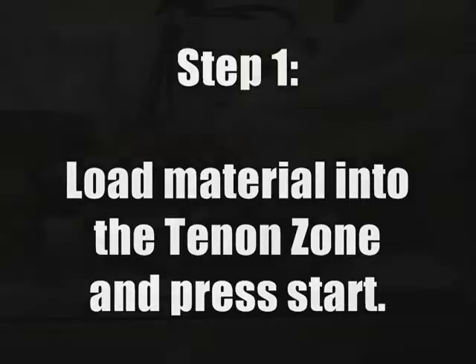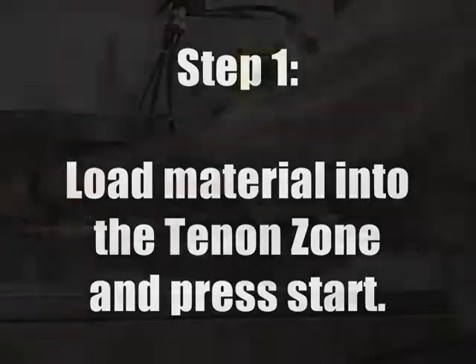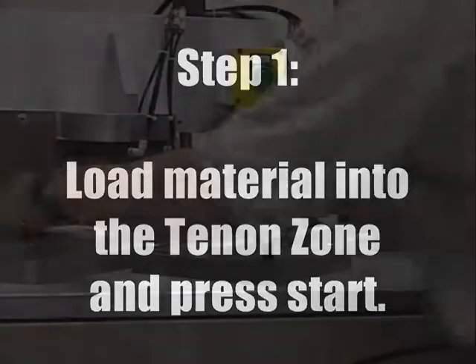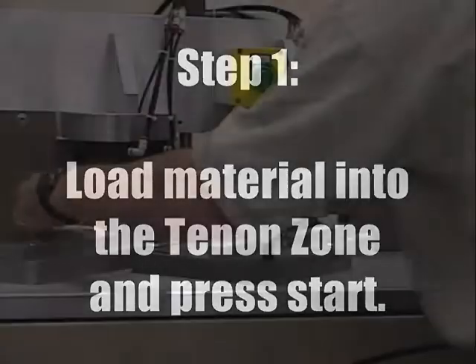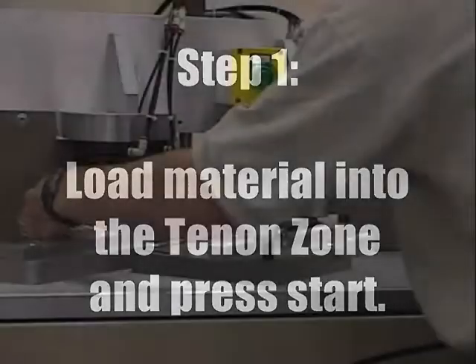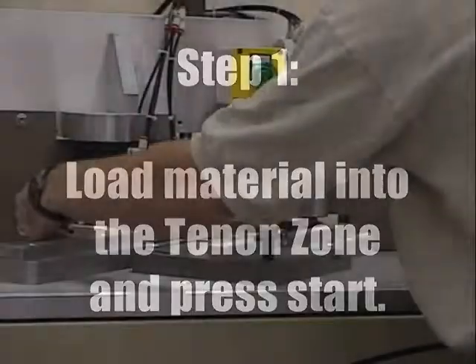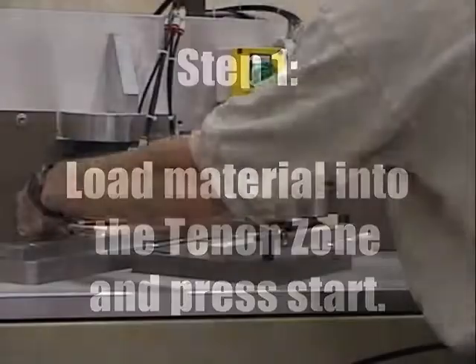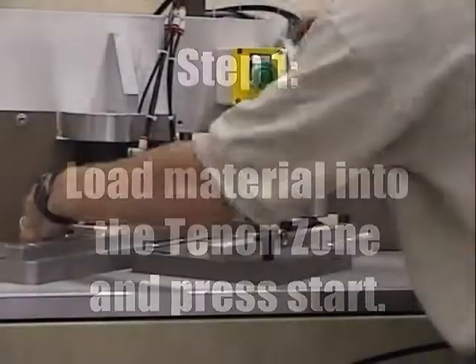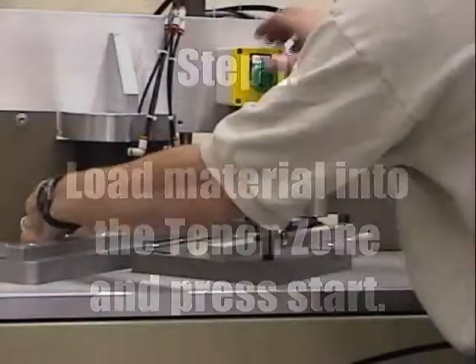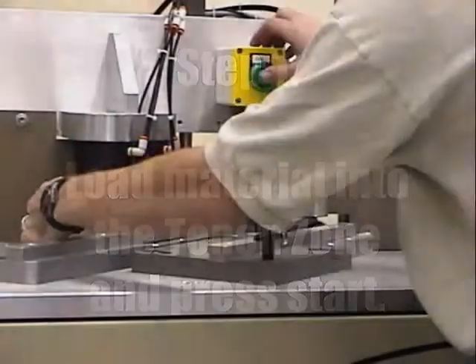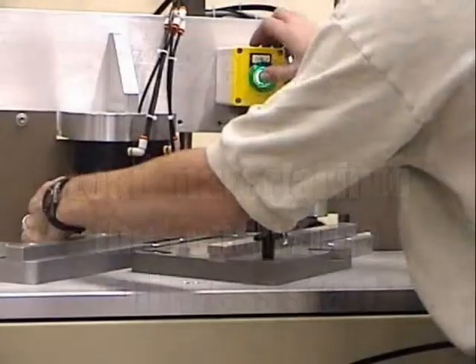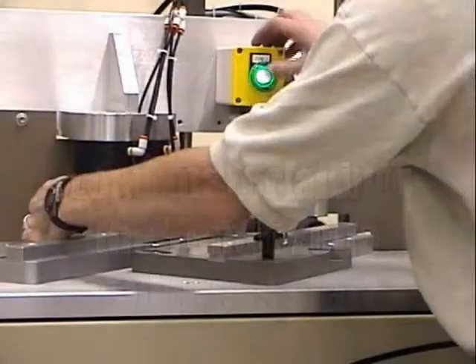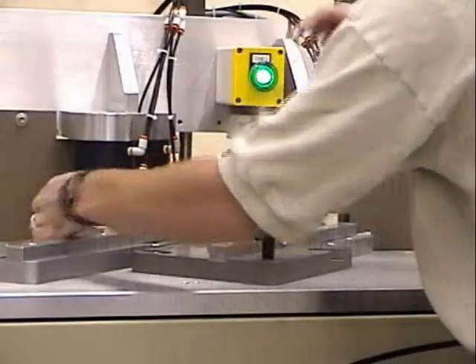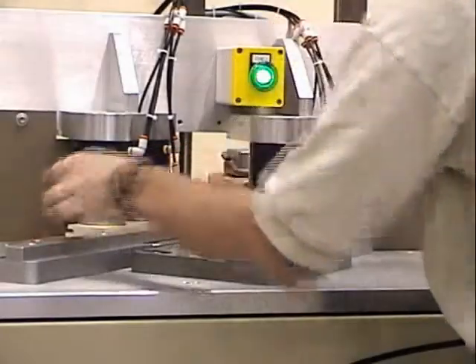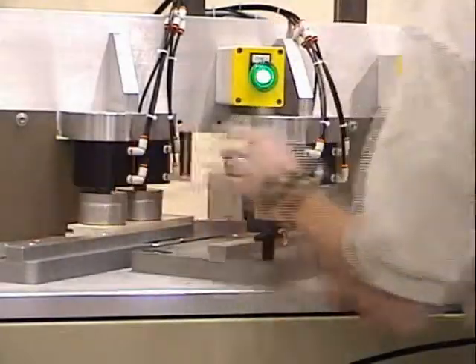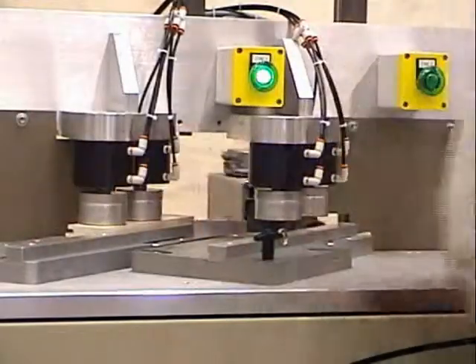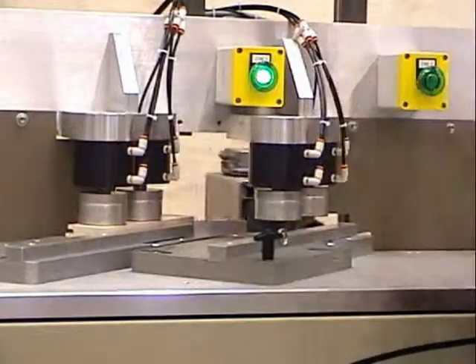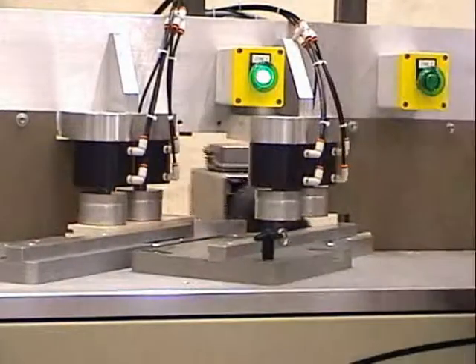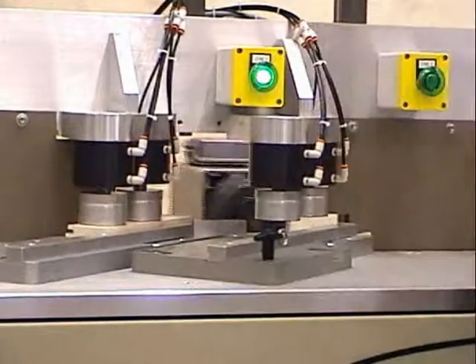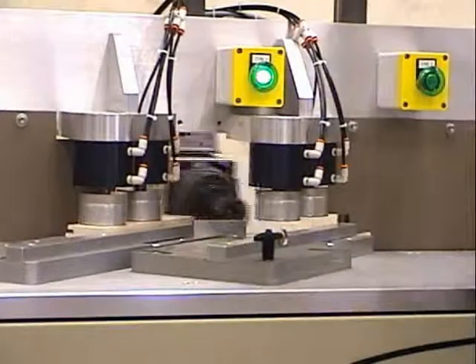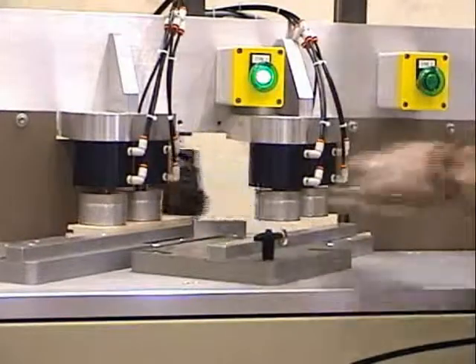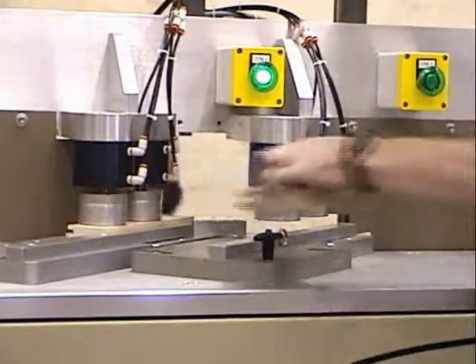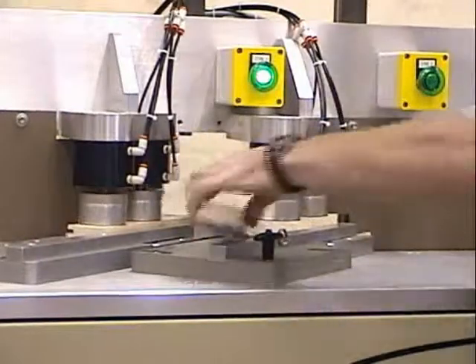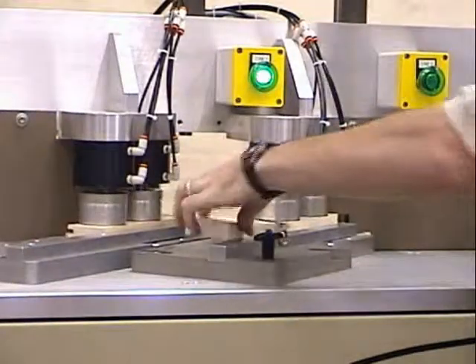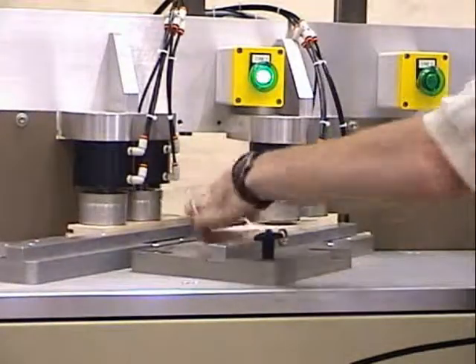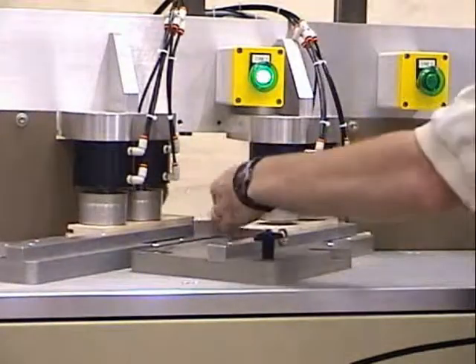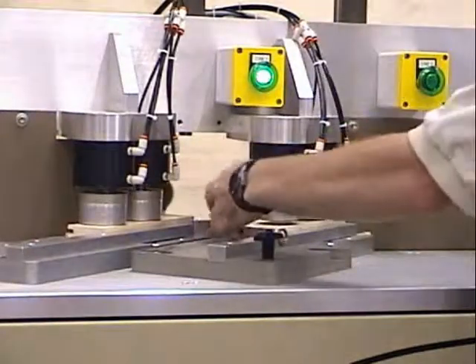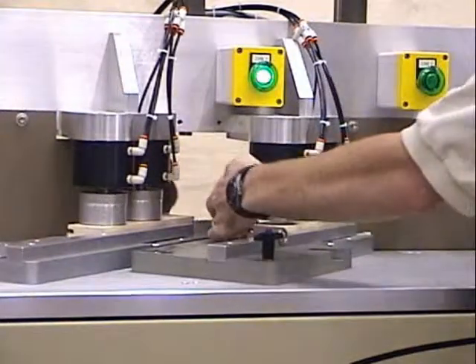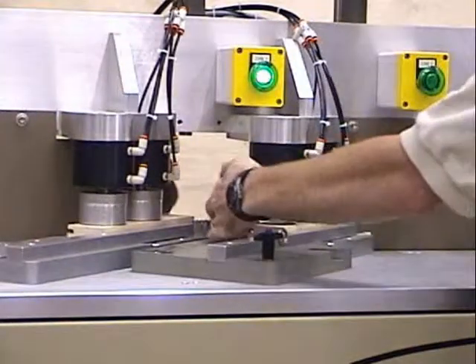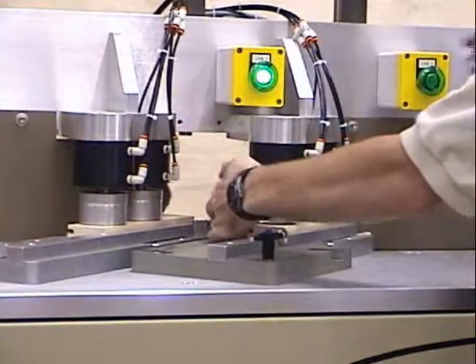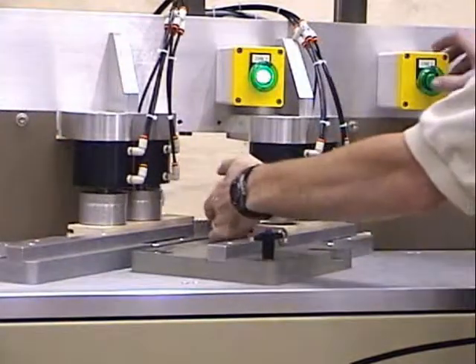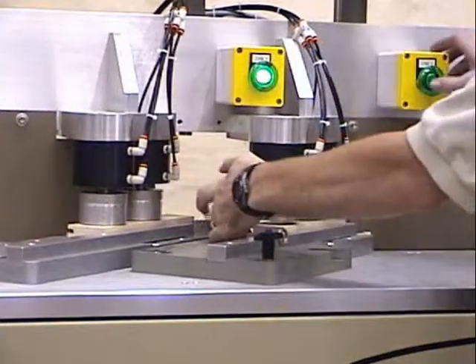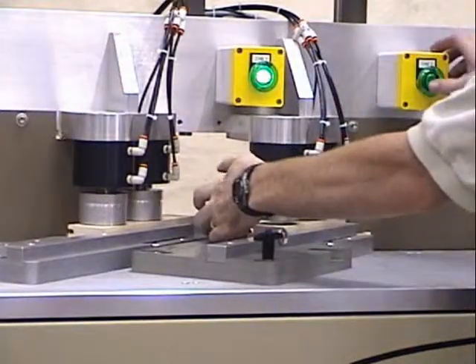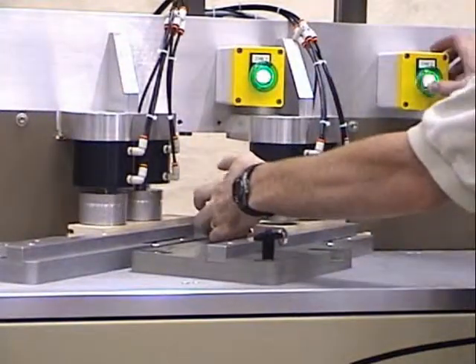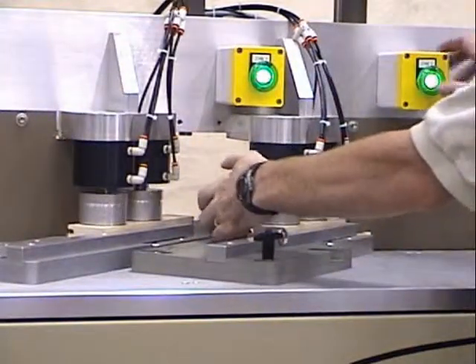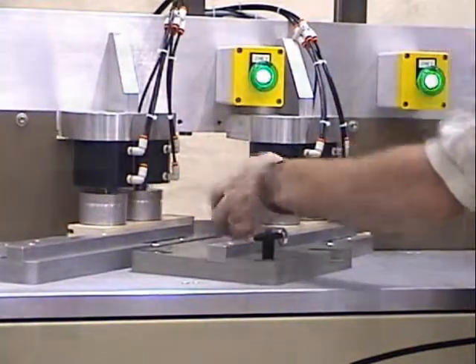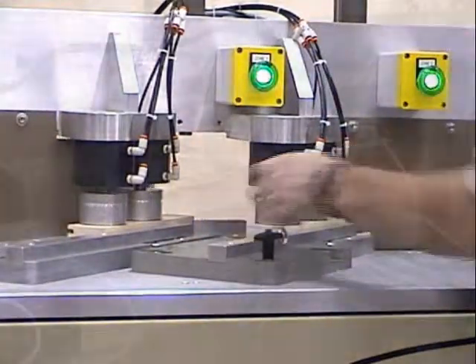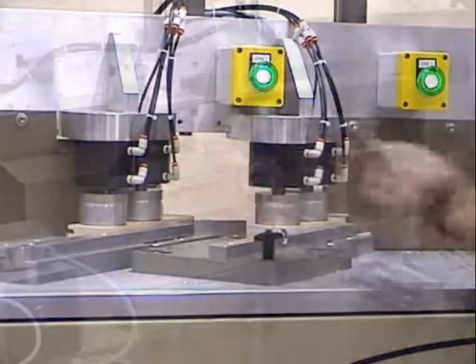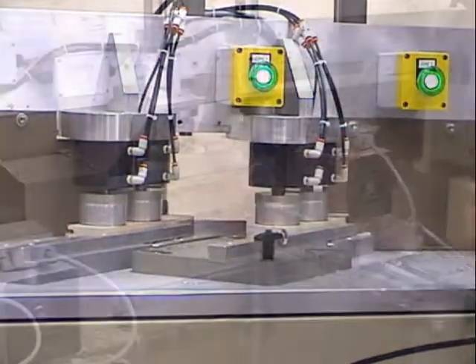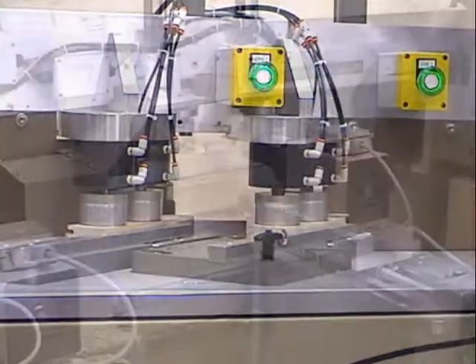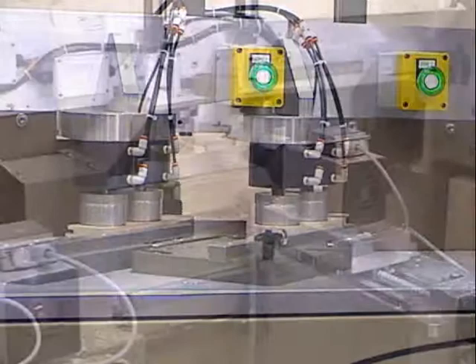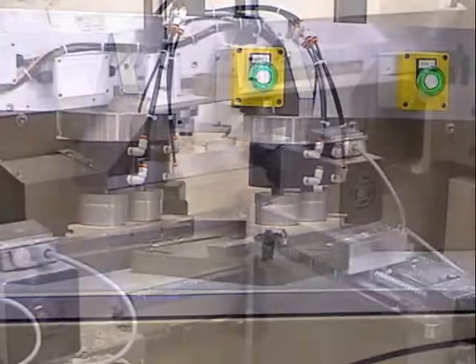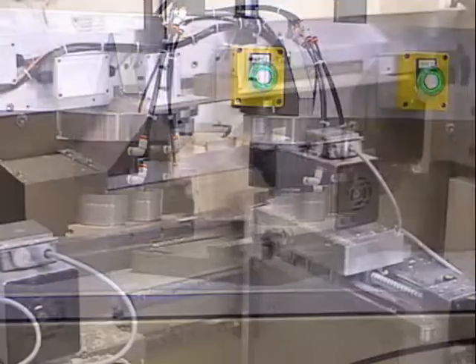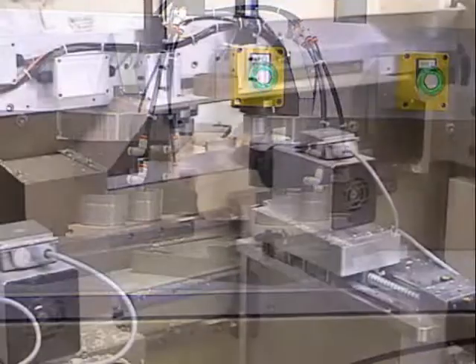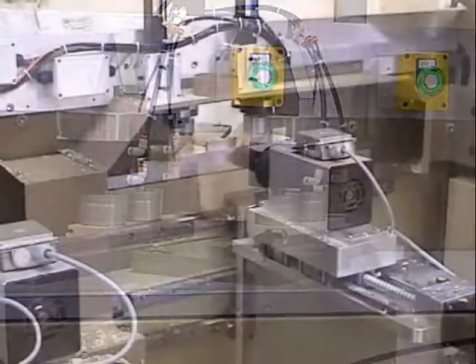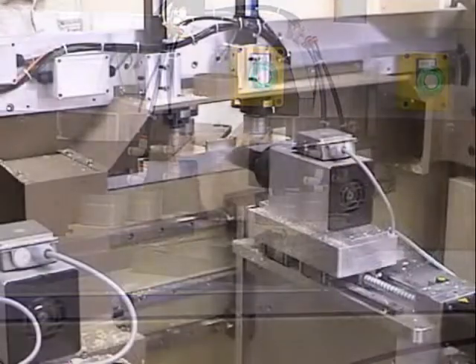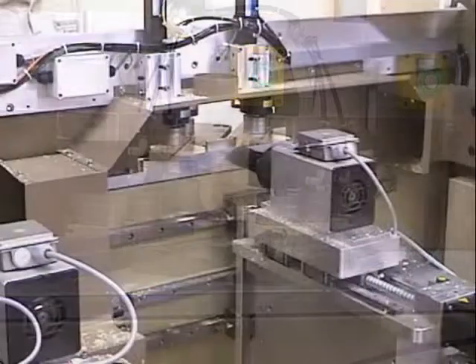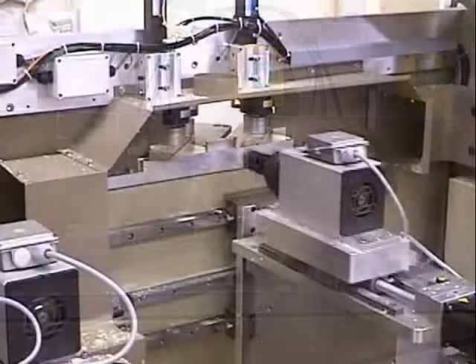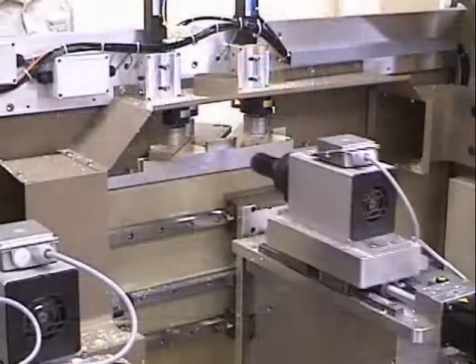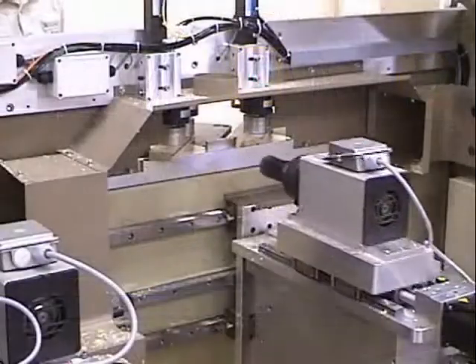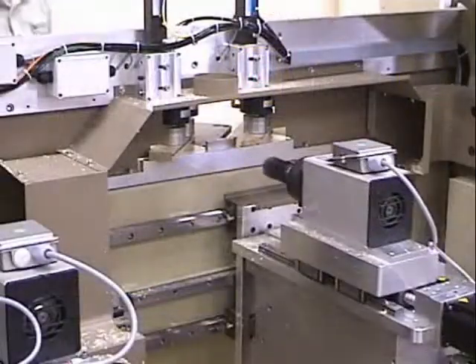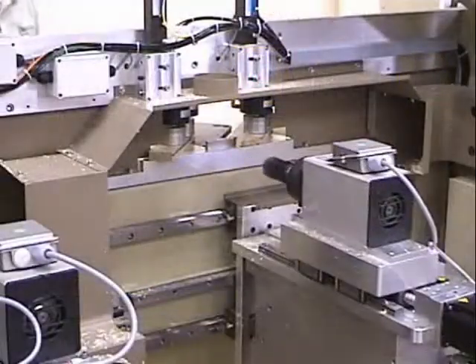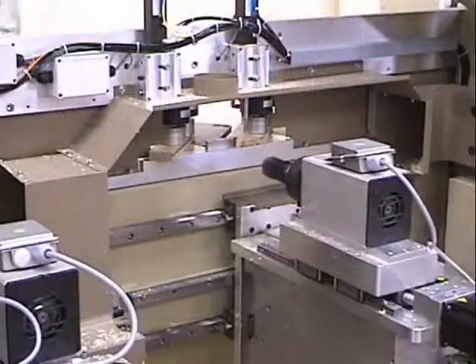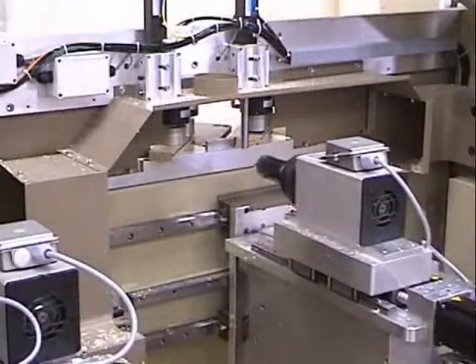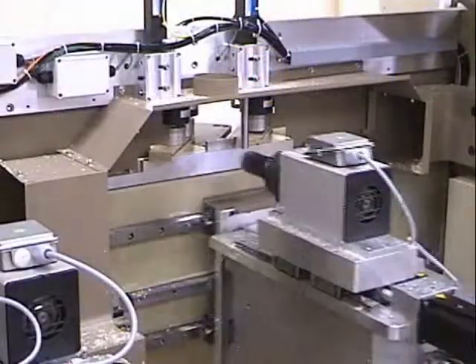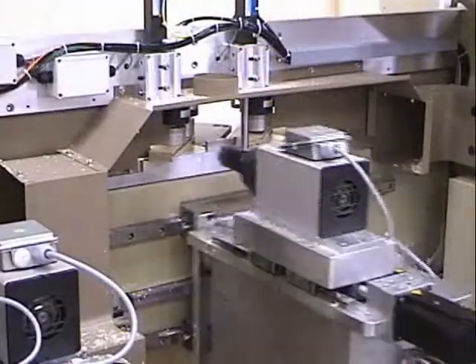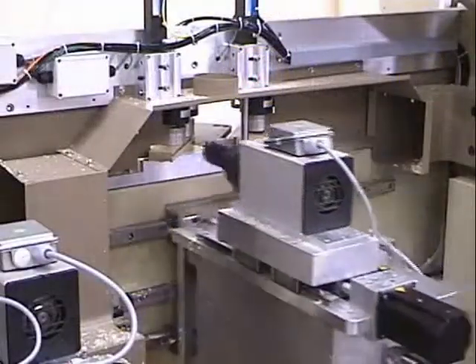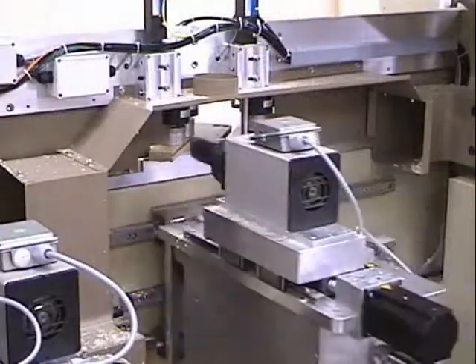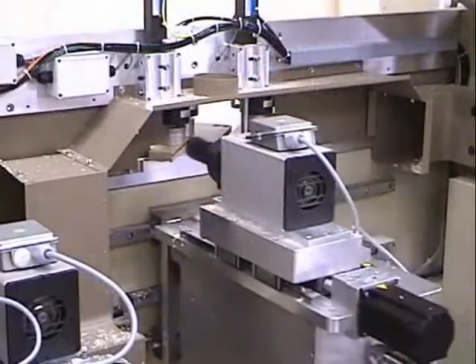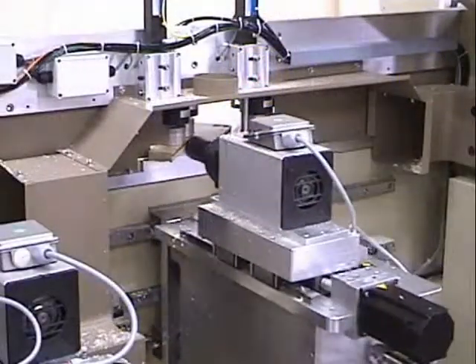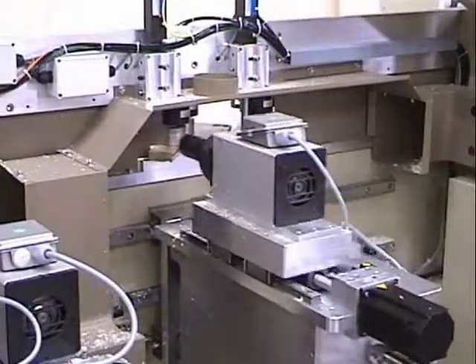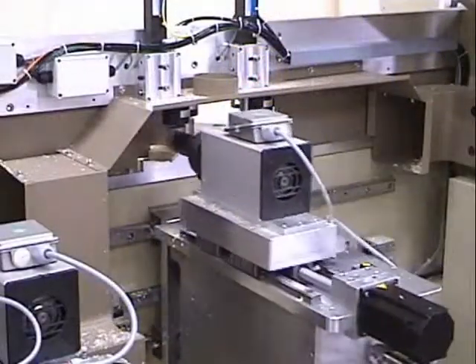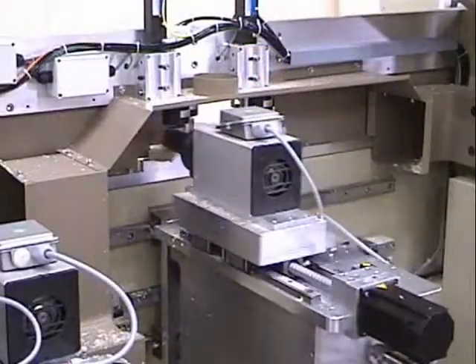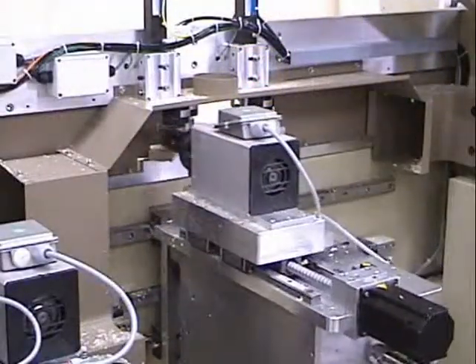Generally, the machine is loaded with parts on the left hand side of the machine first. This allows for a new part to be run.